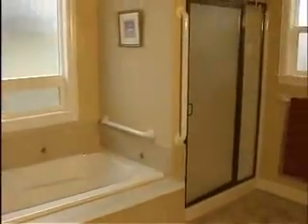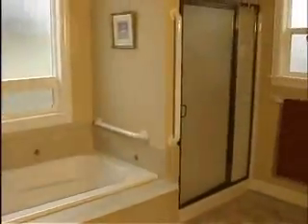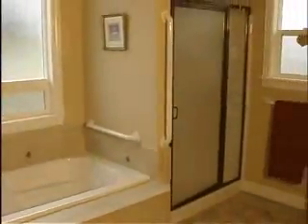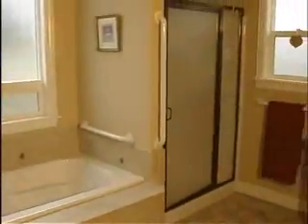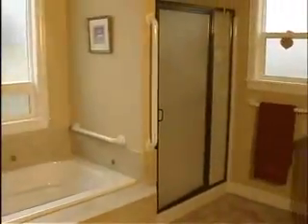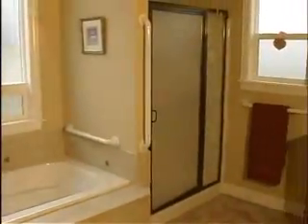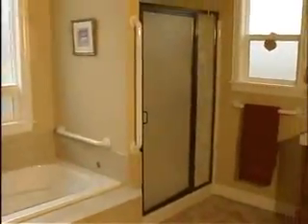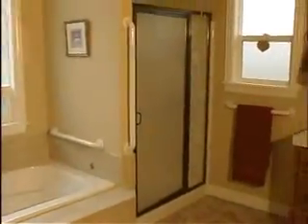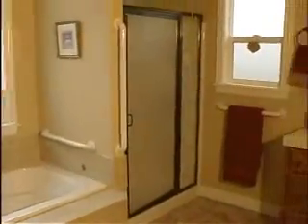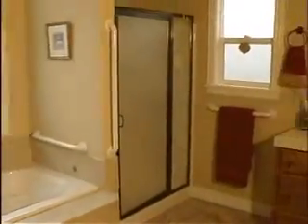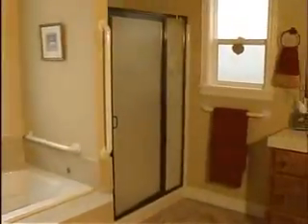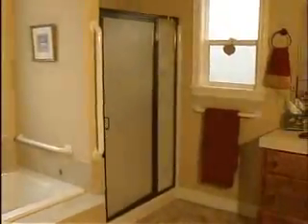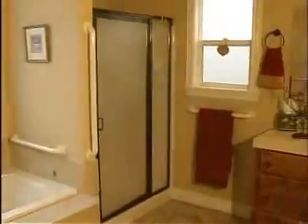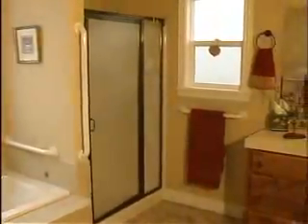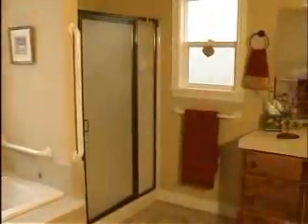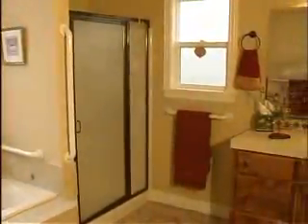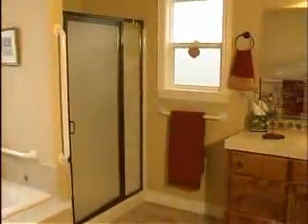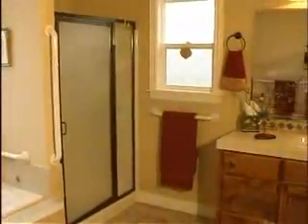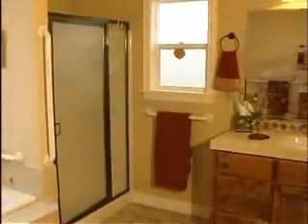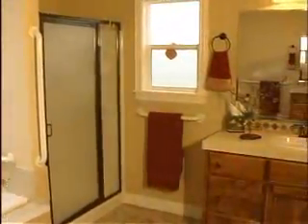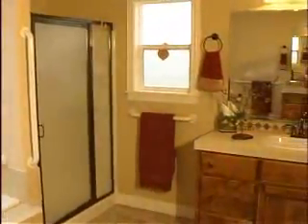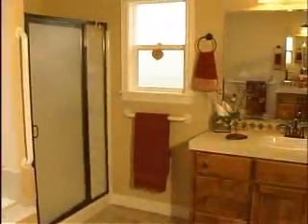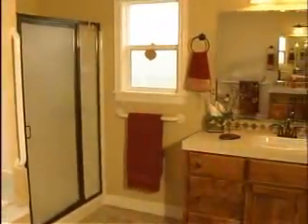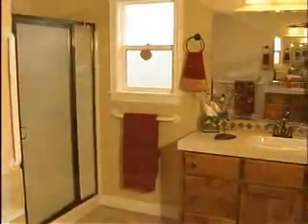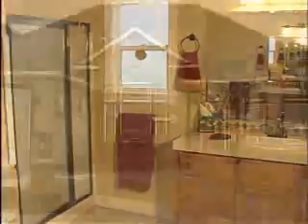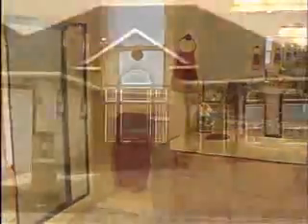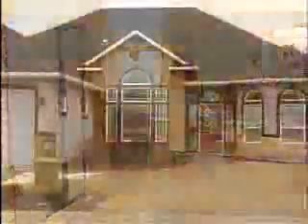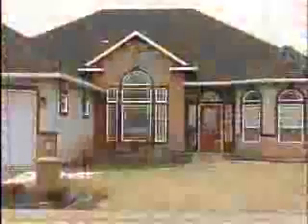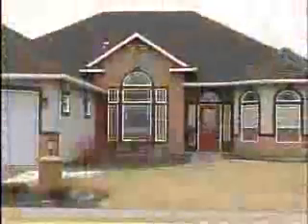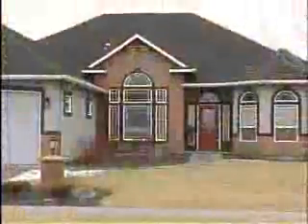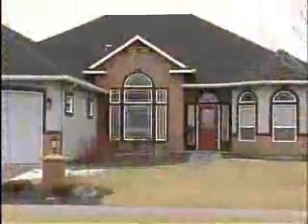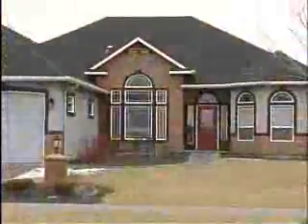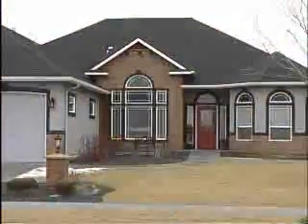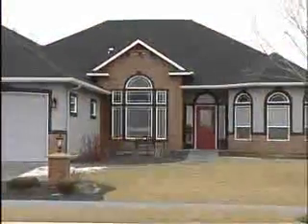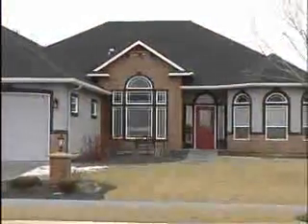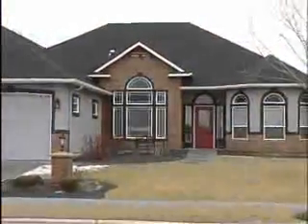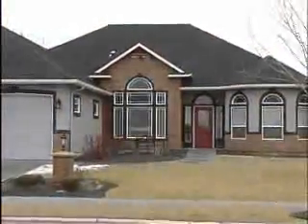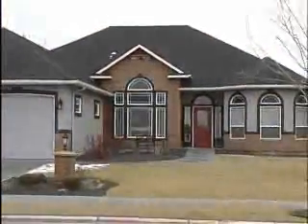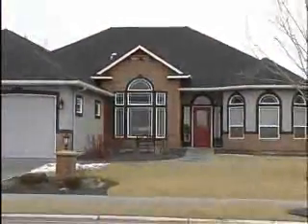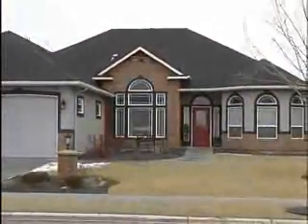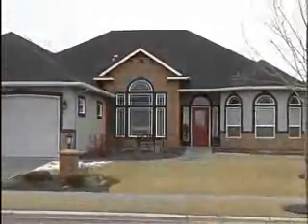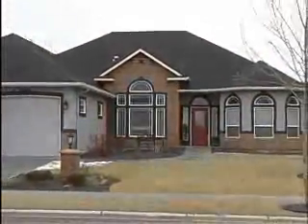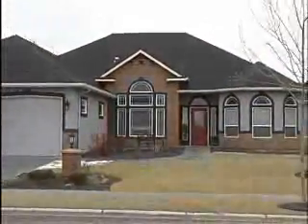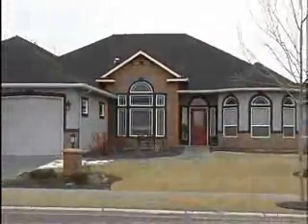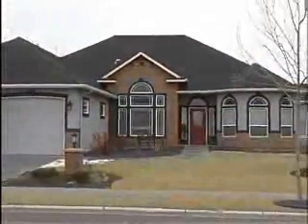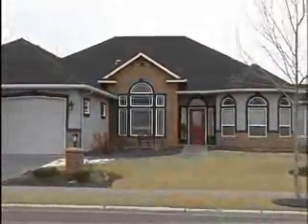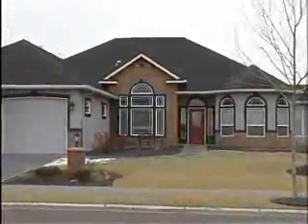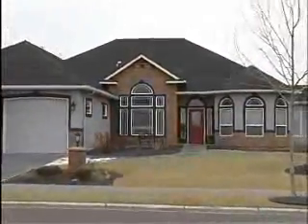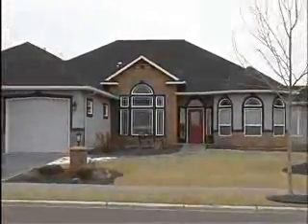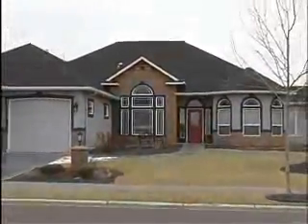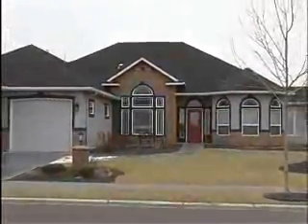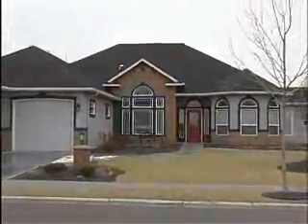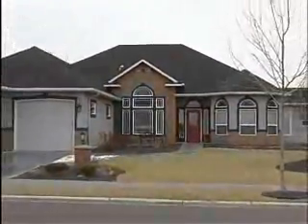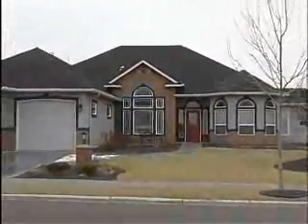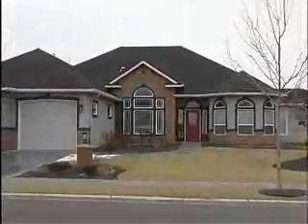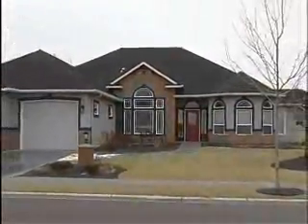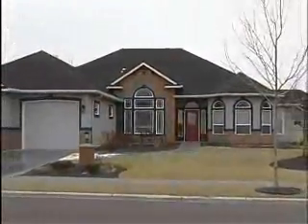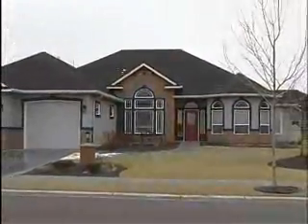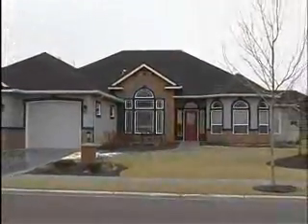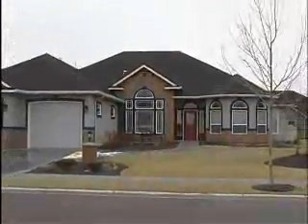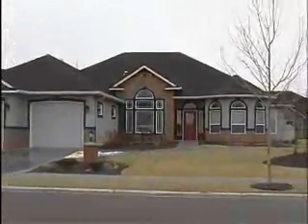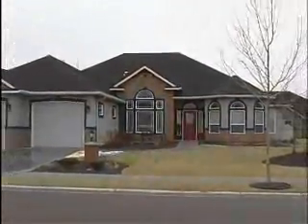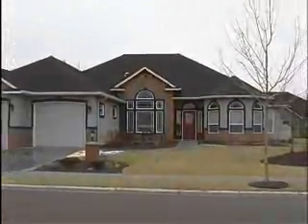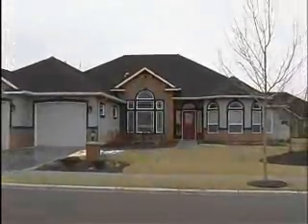With a community pool and clubhouse, you don't want to miss this. Call Jim Paulson at 573-0471.